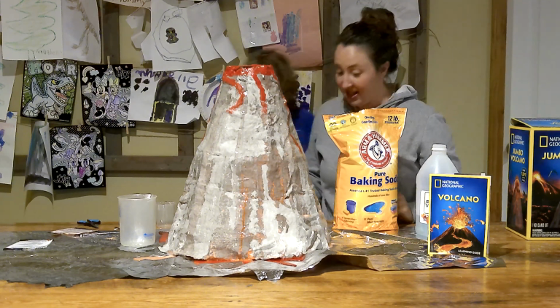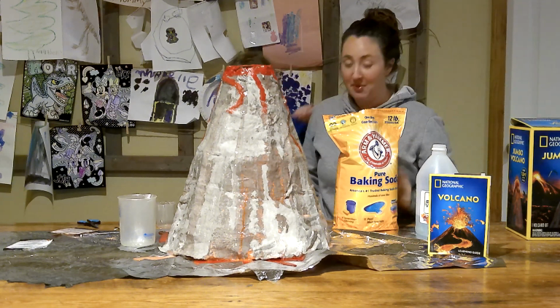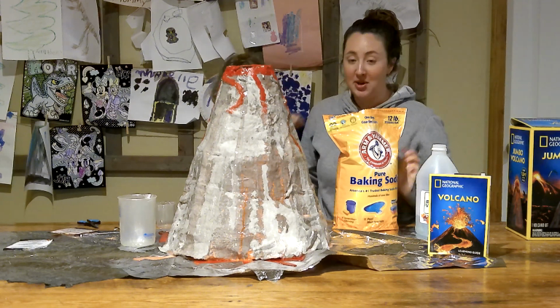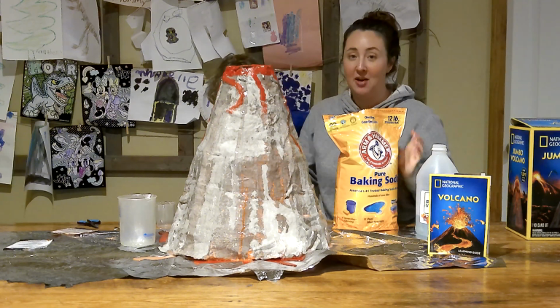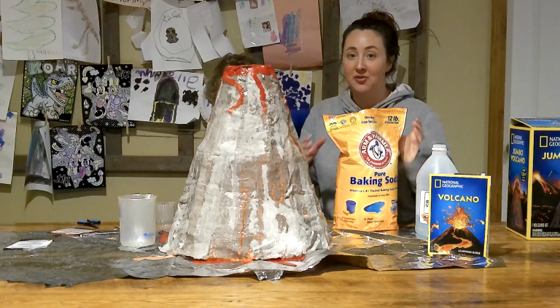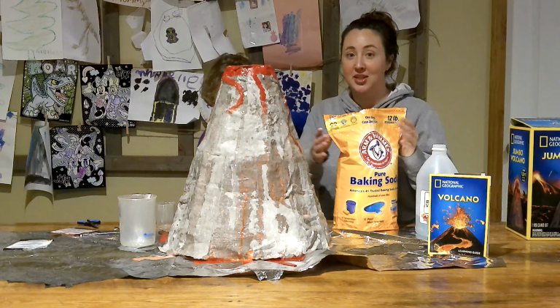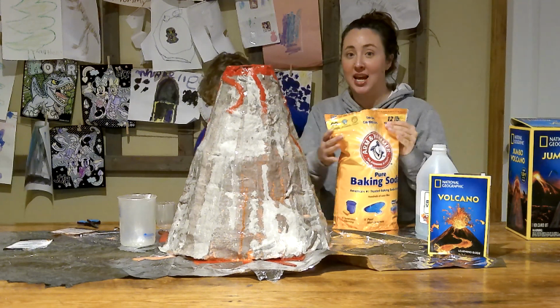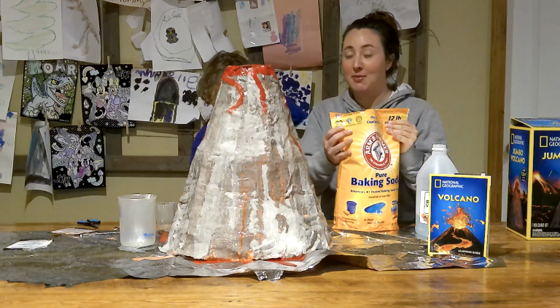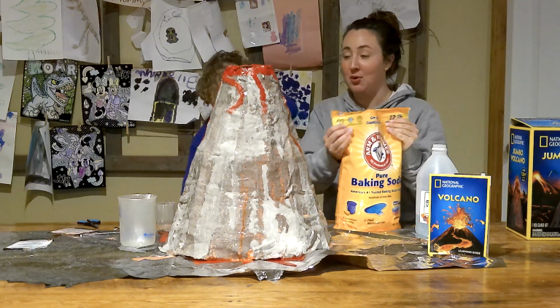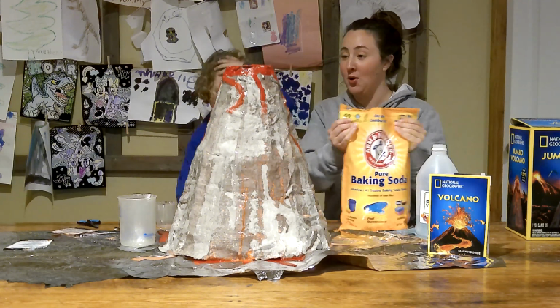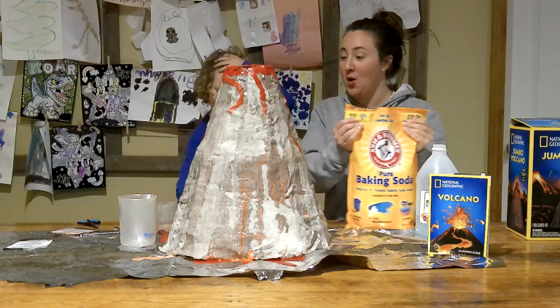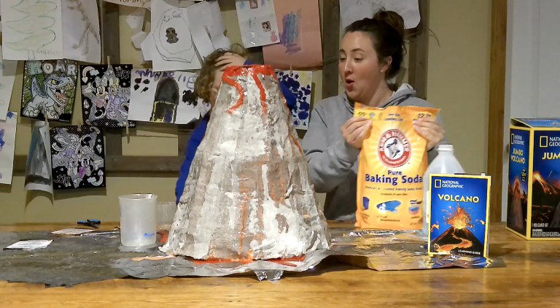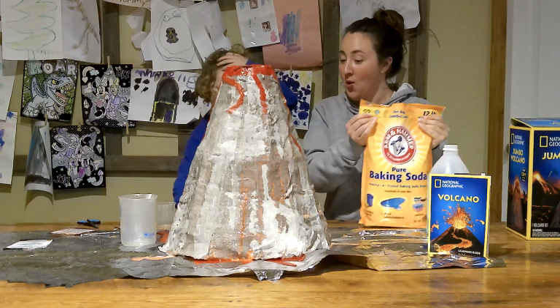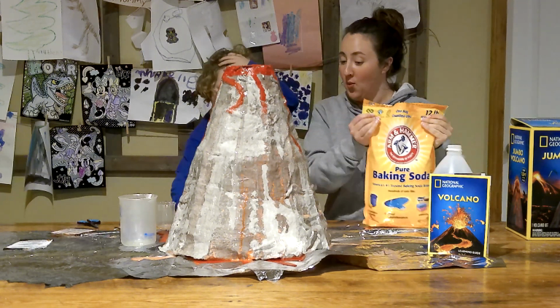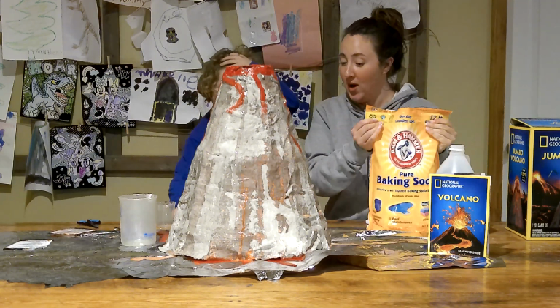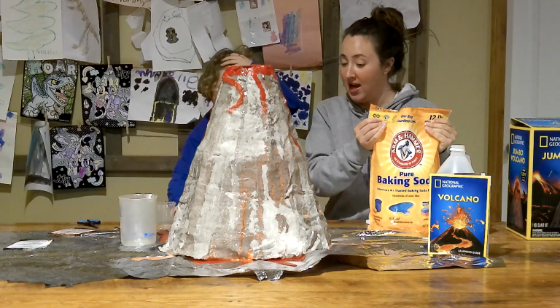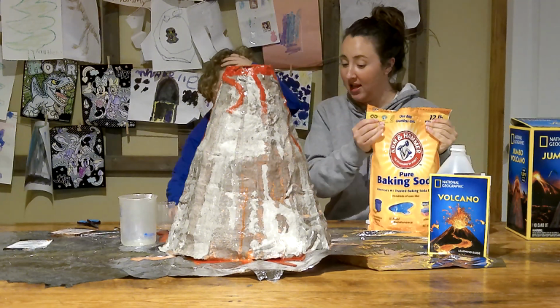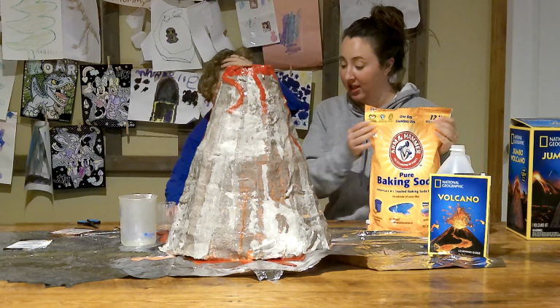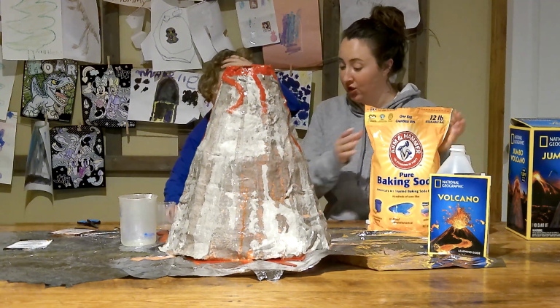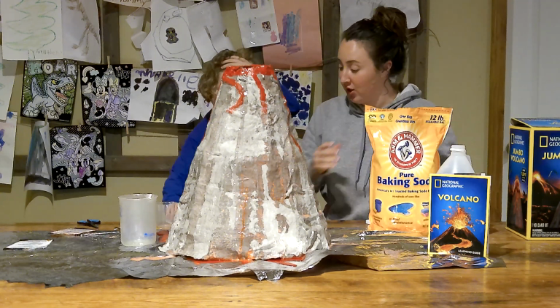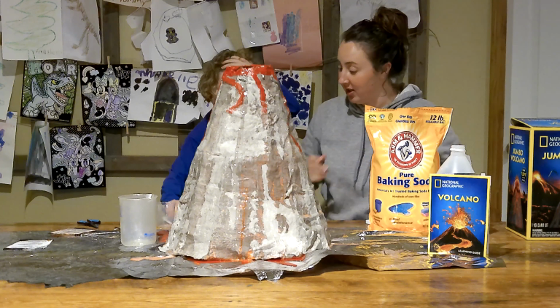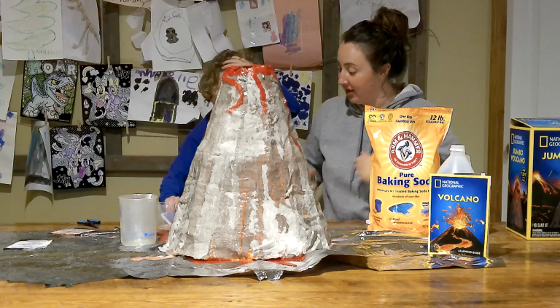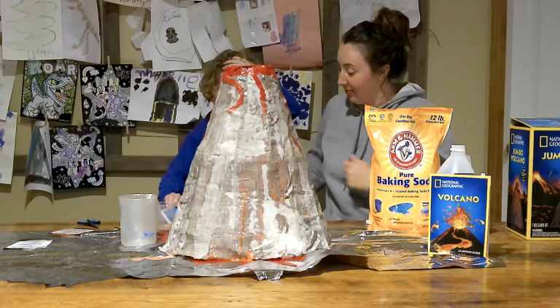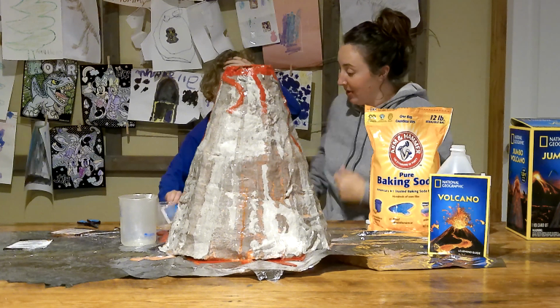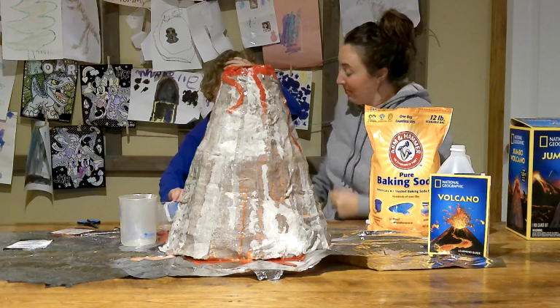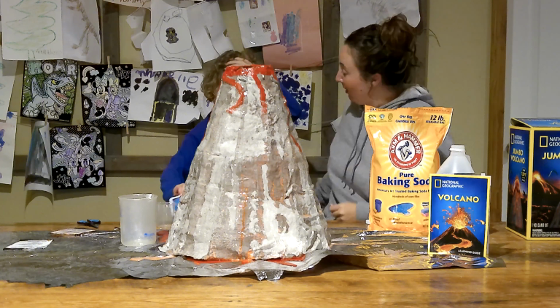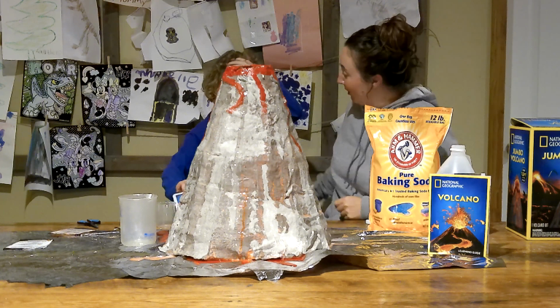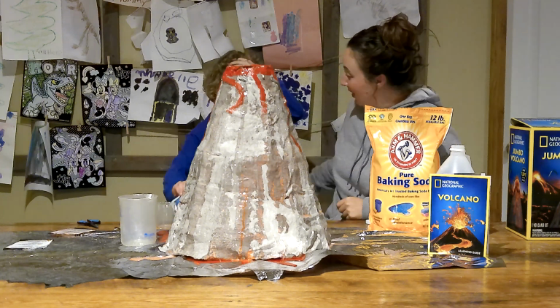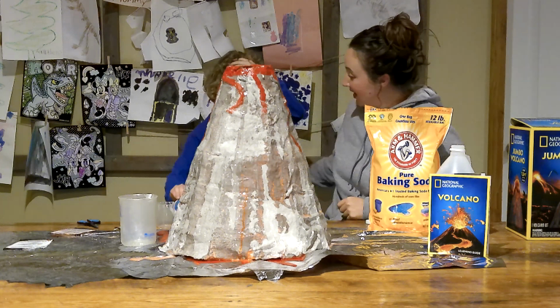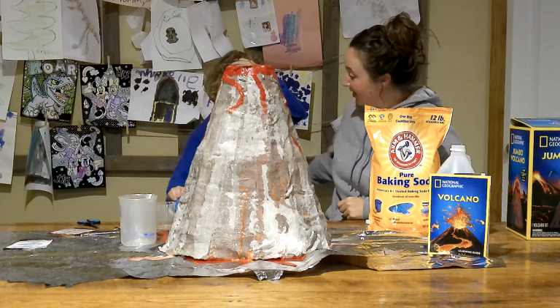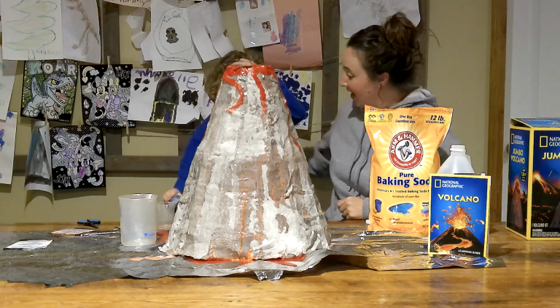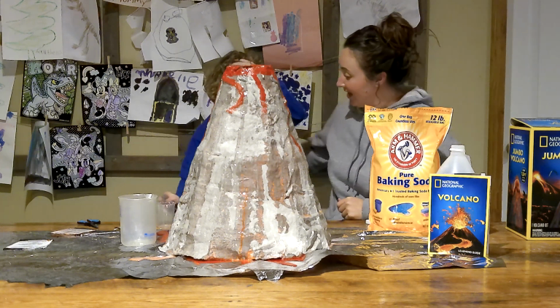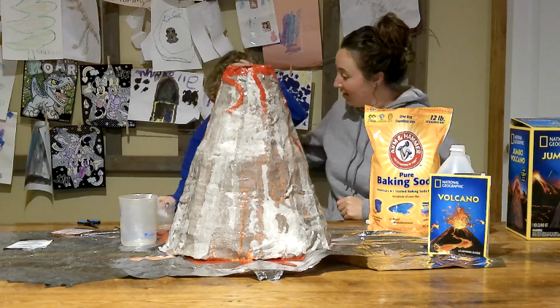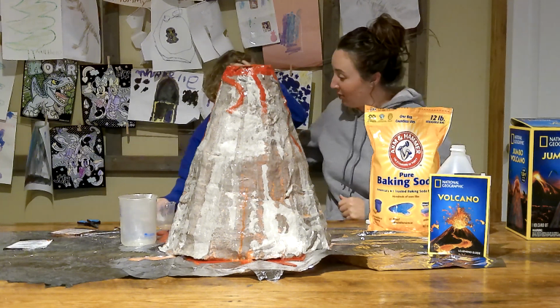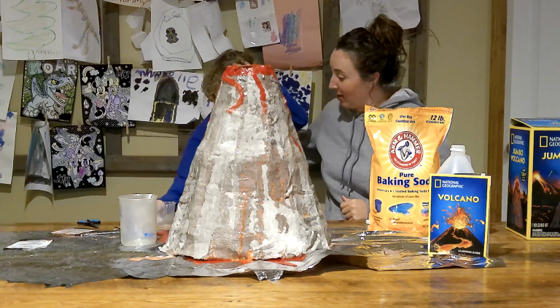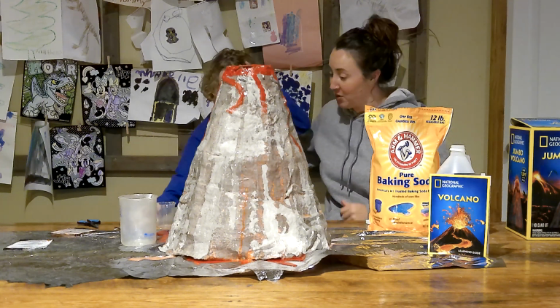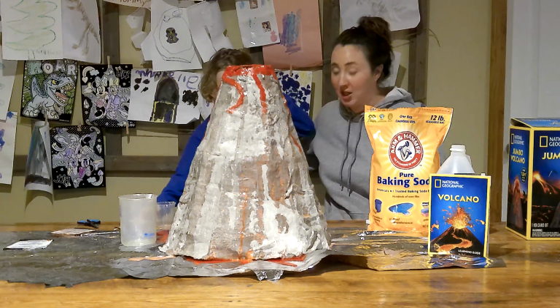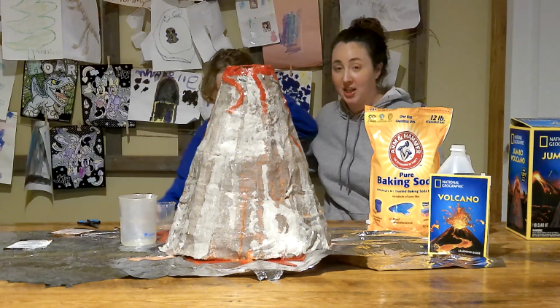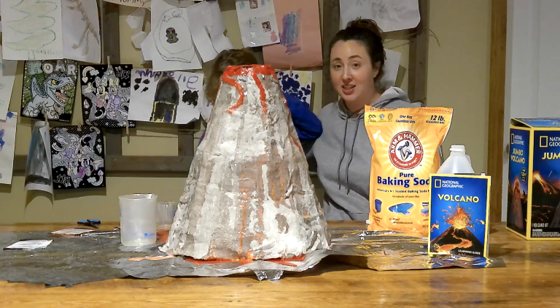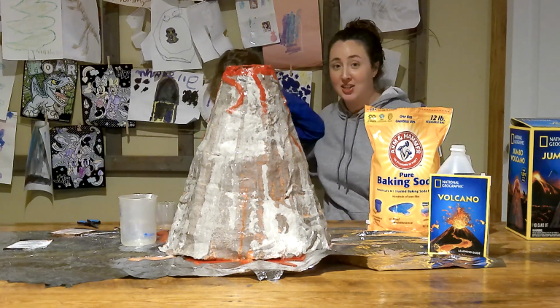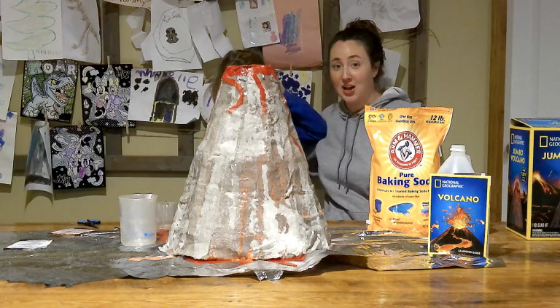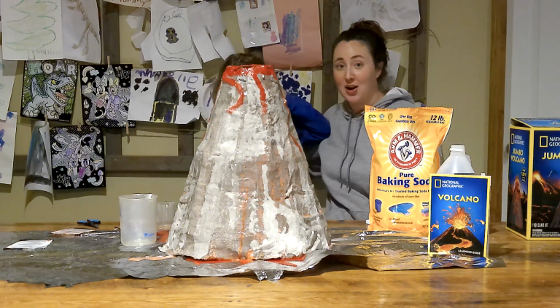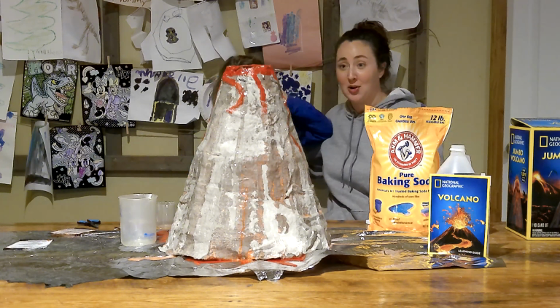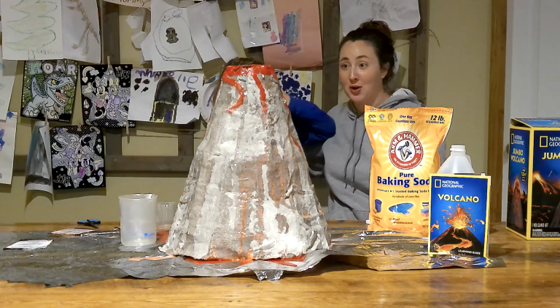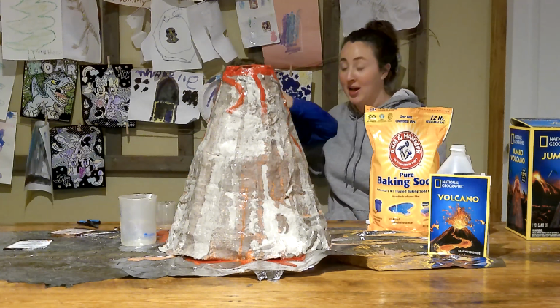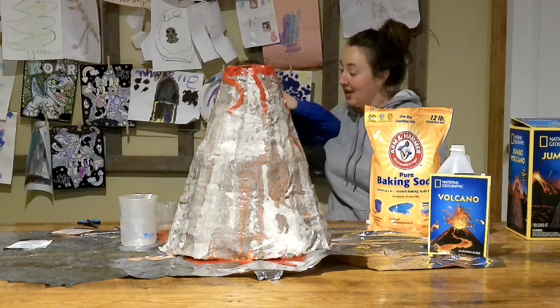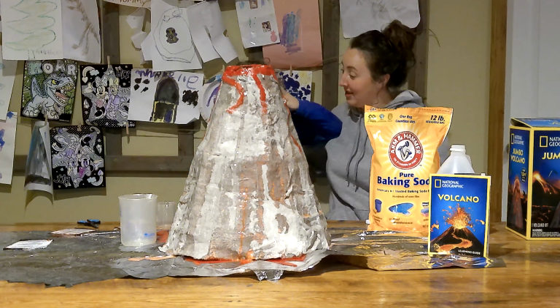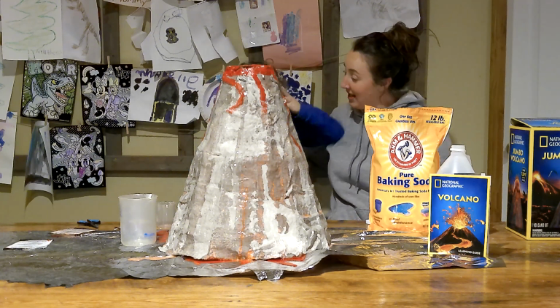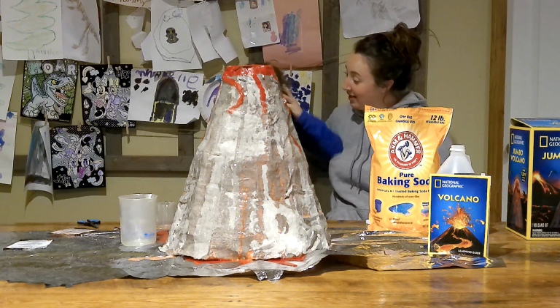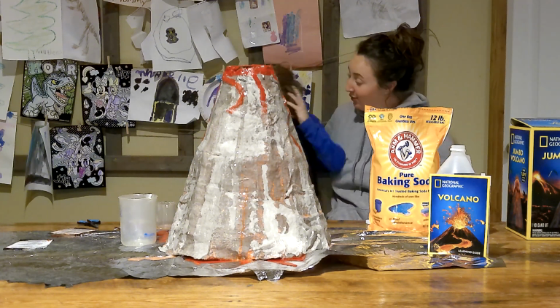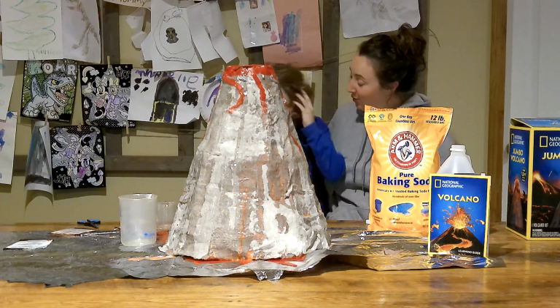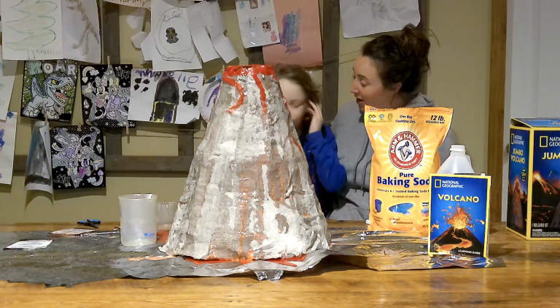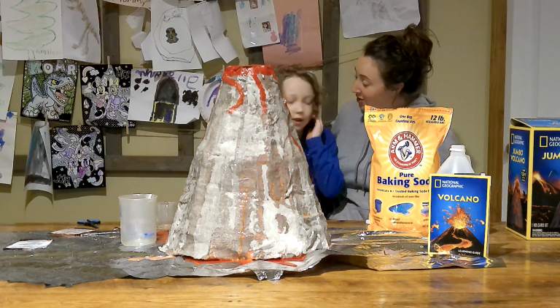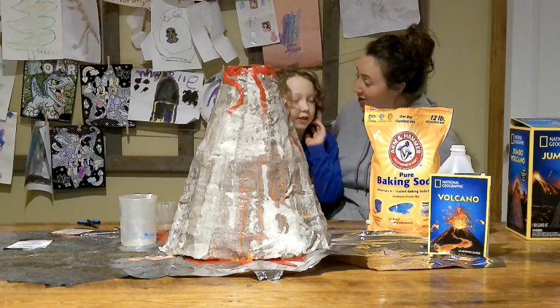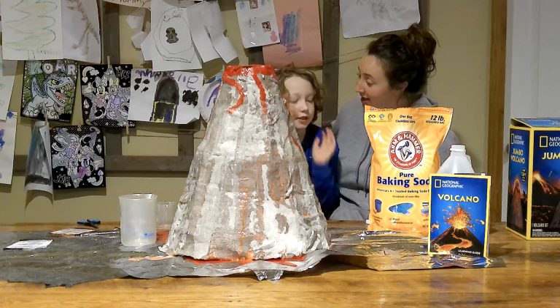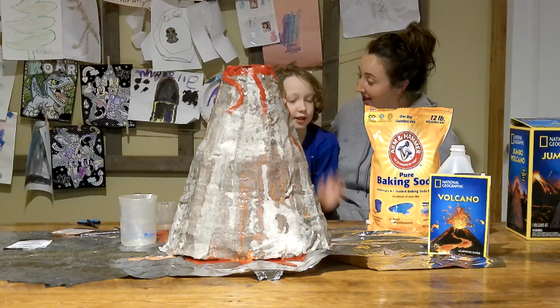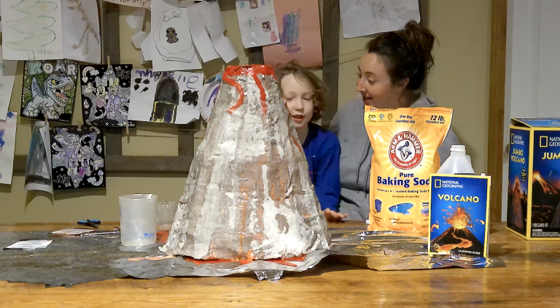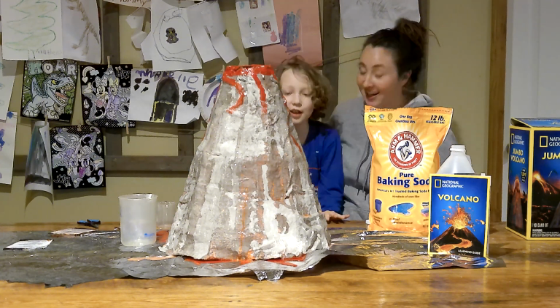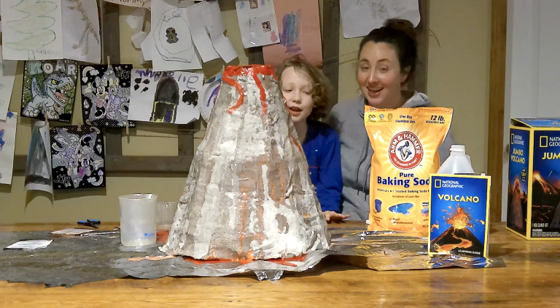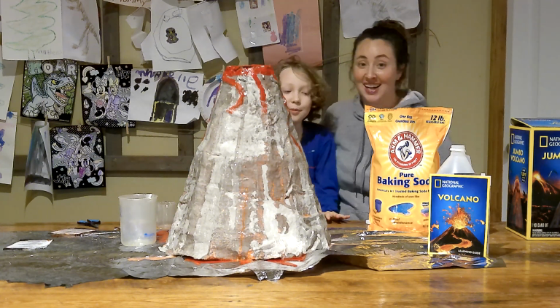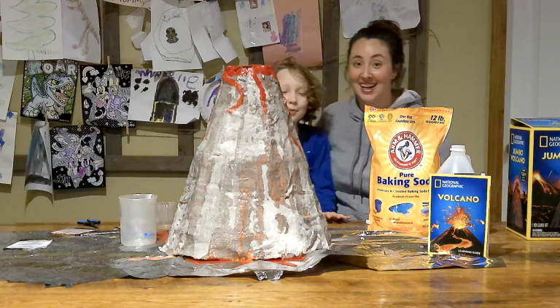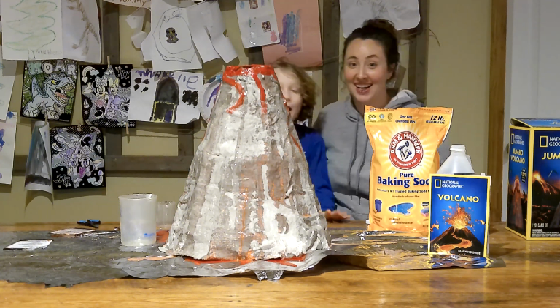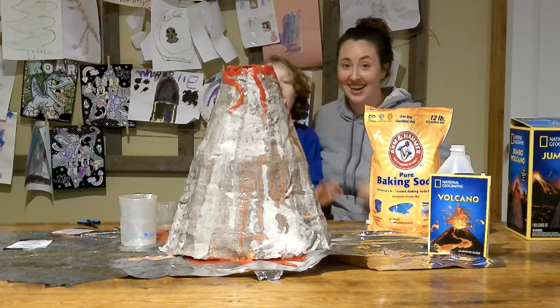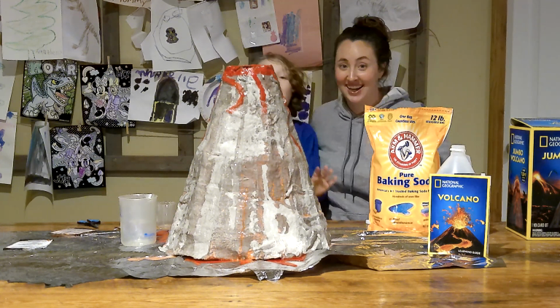It's coming off the table! Well, it took a little bit, but we finally got an eruption. Thanks for watching. Bye!